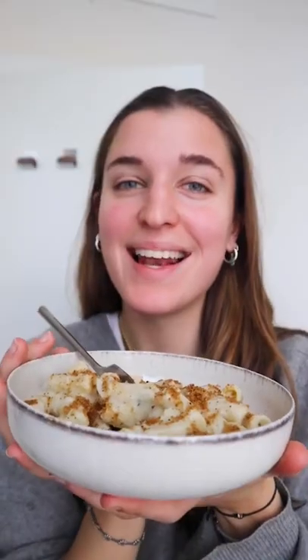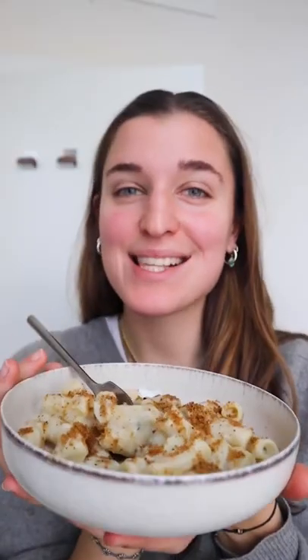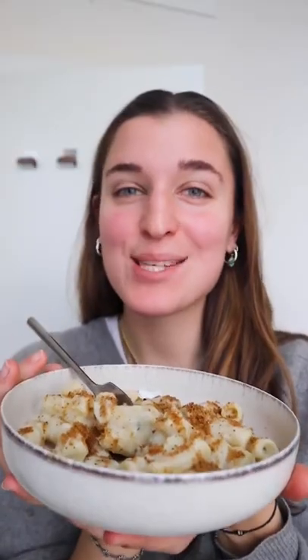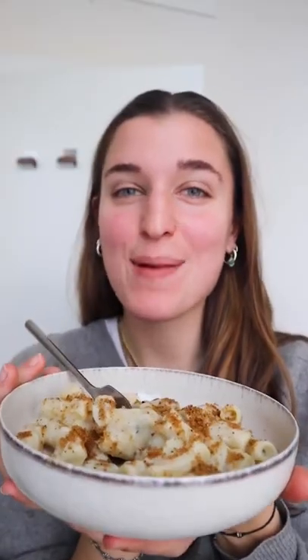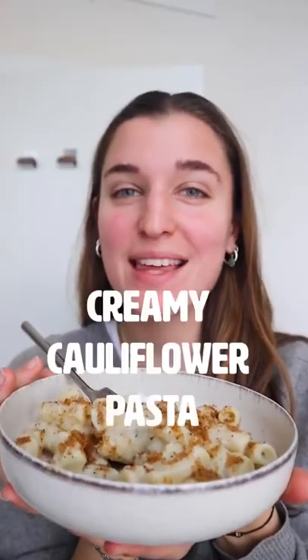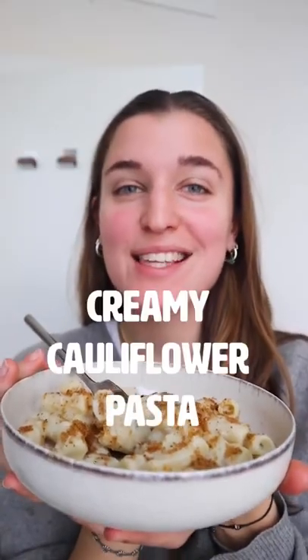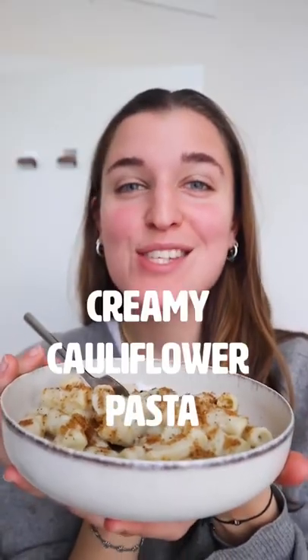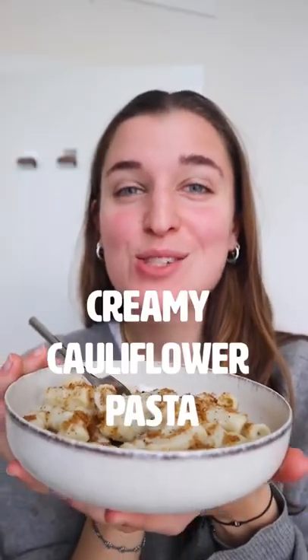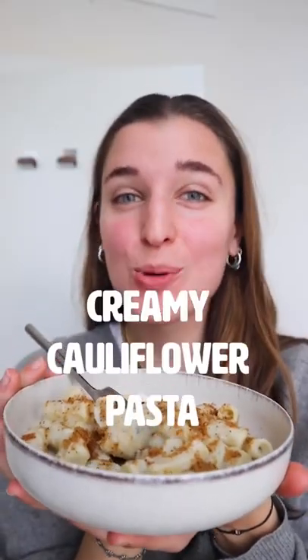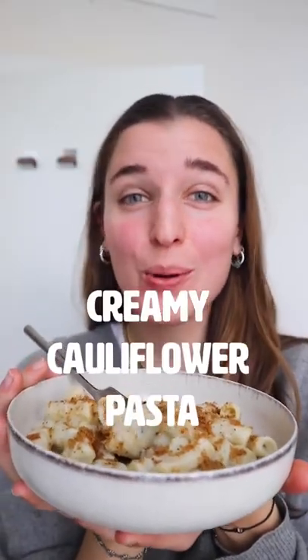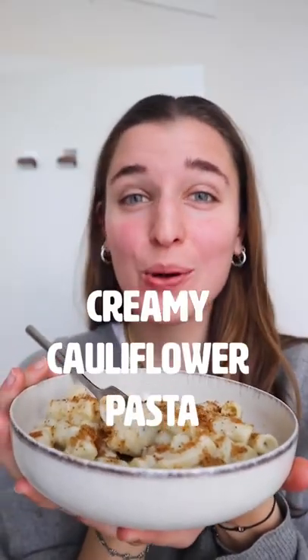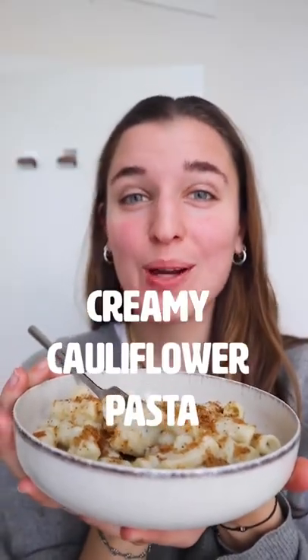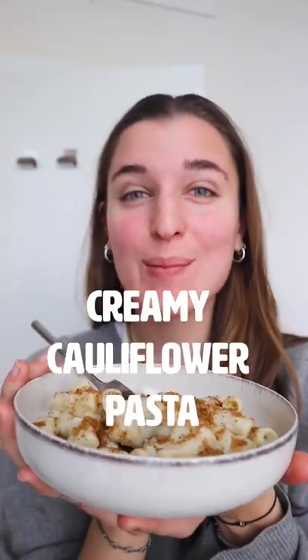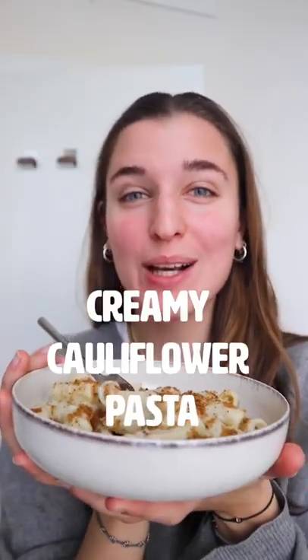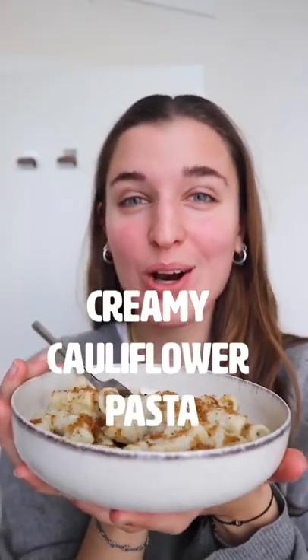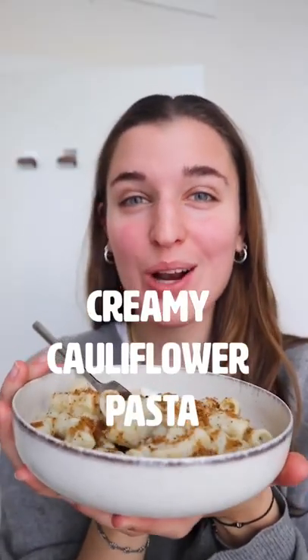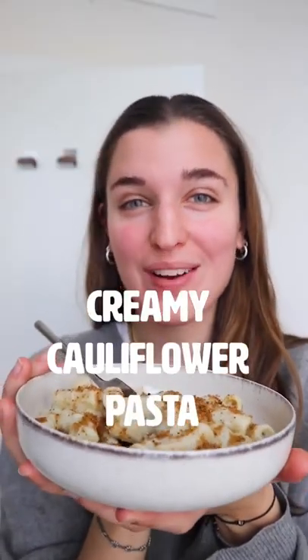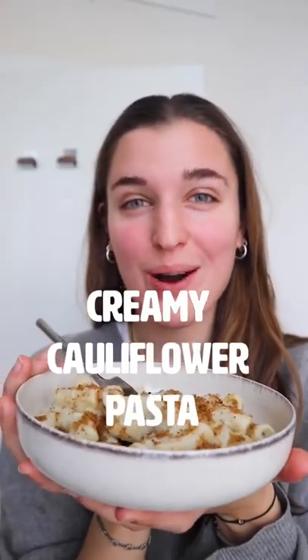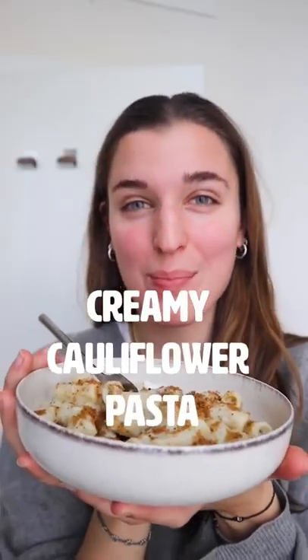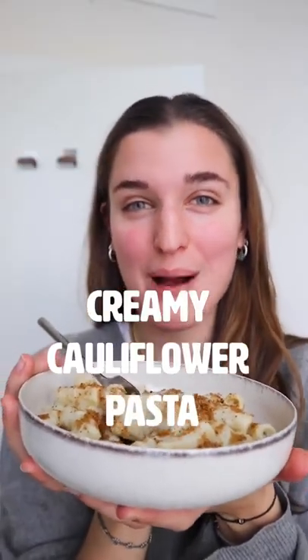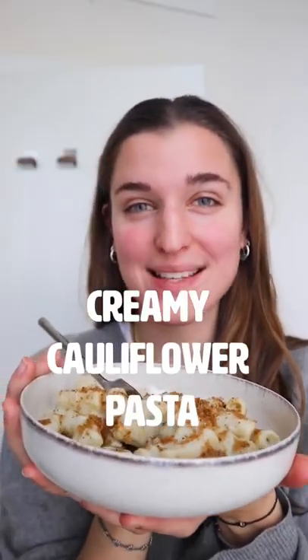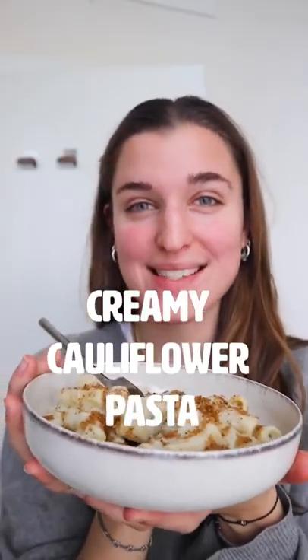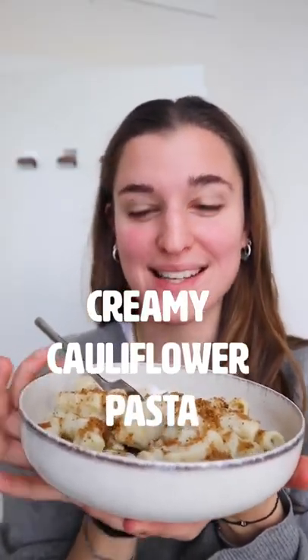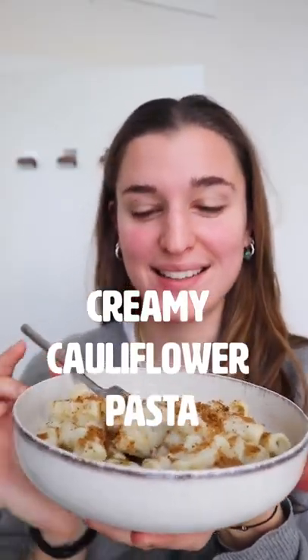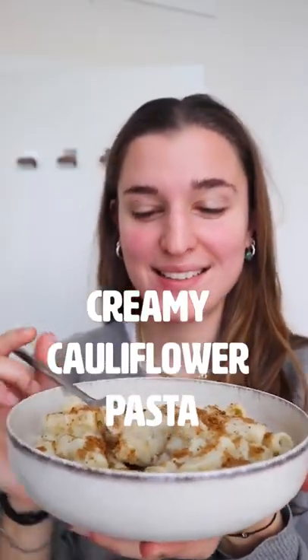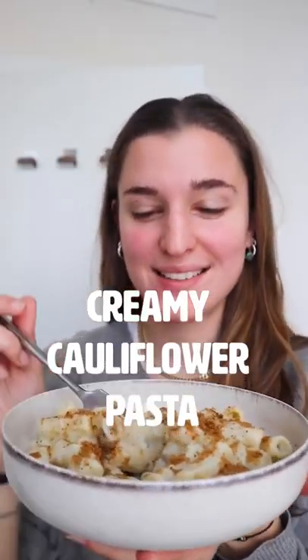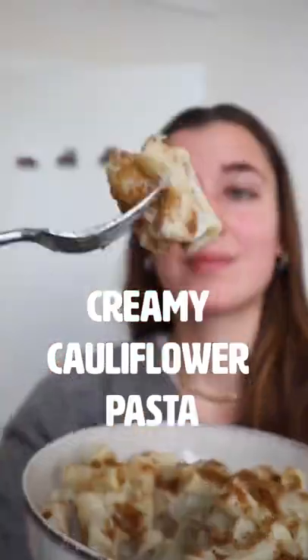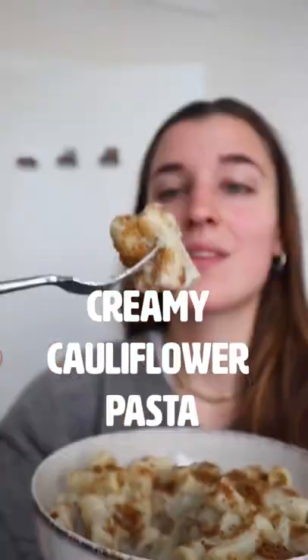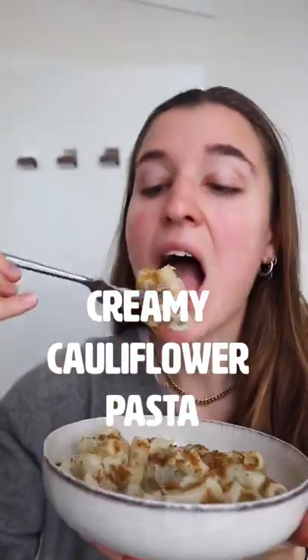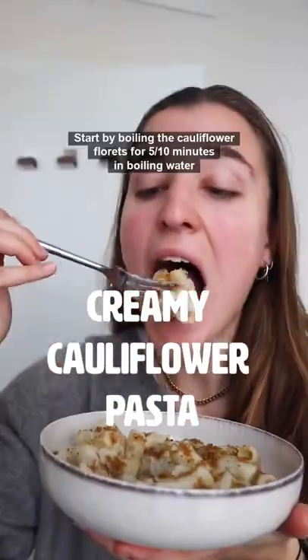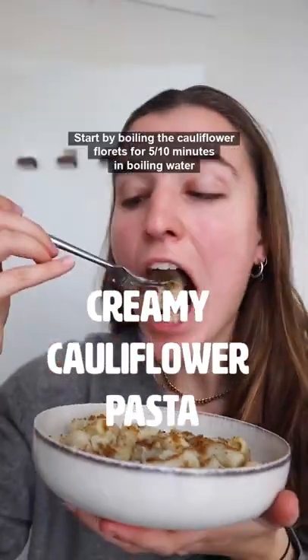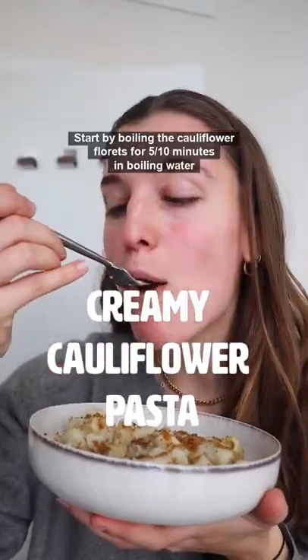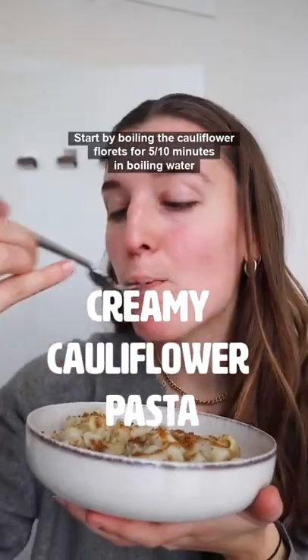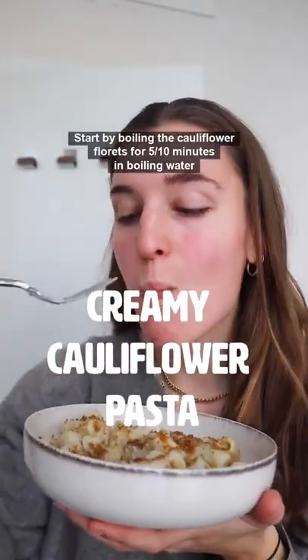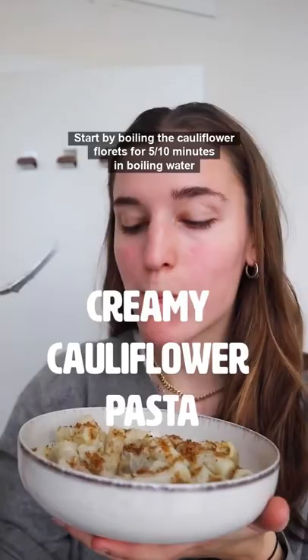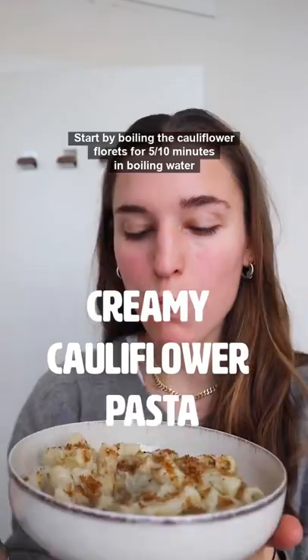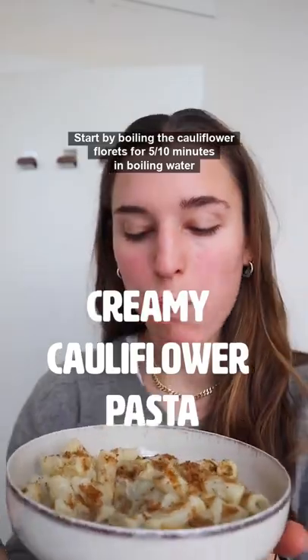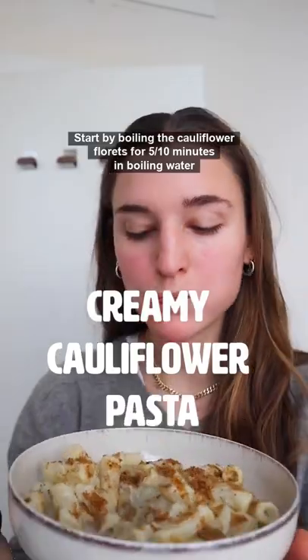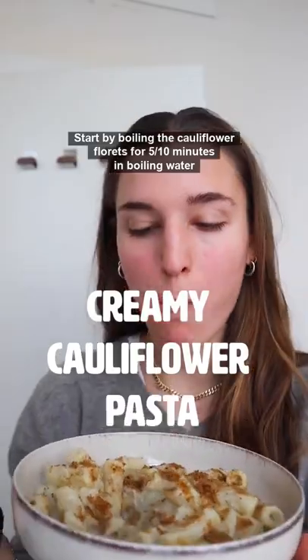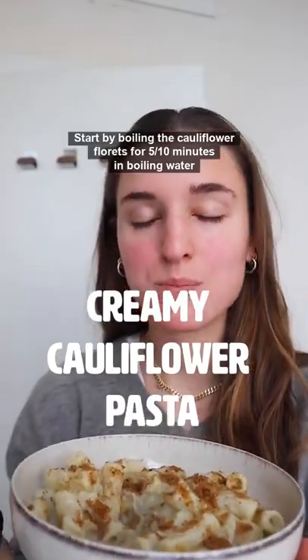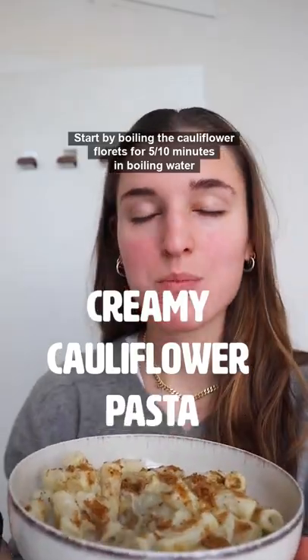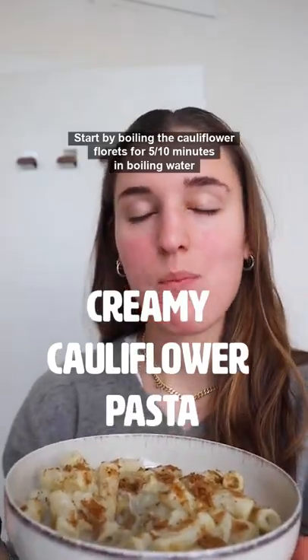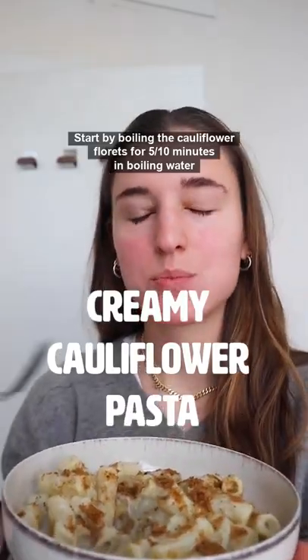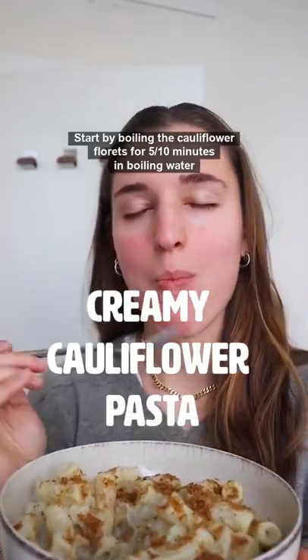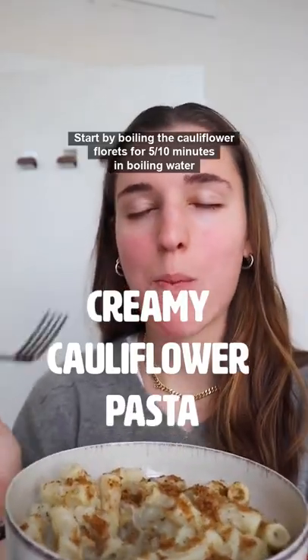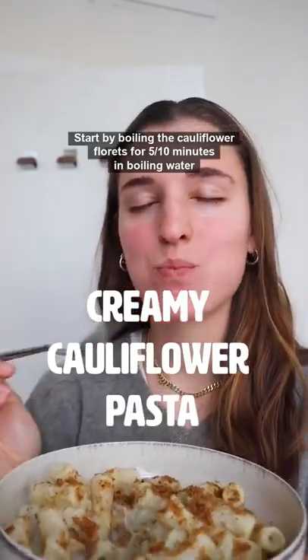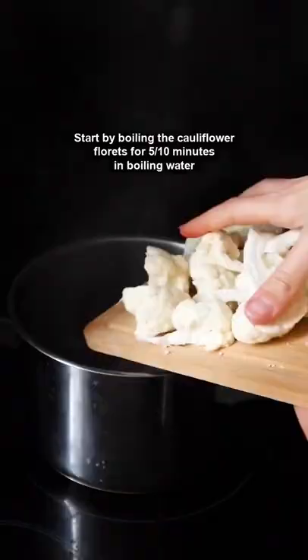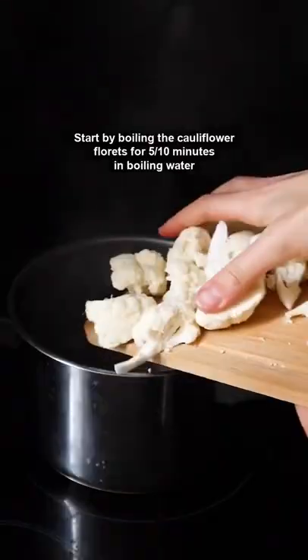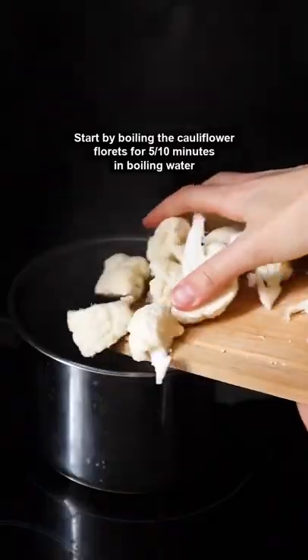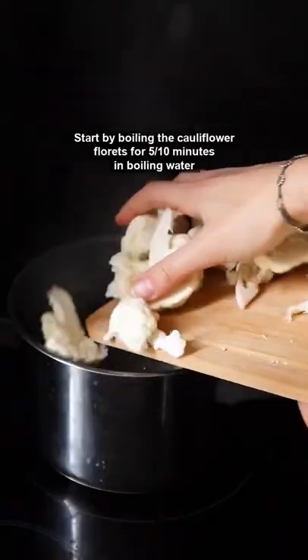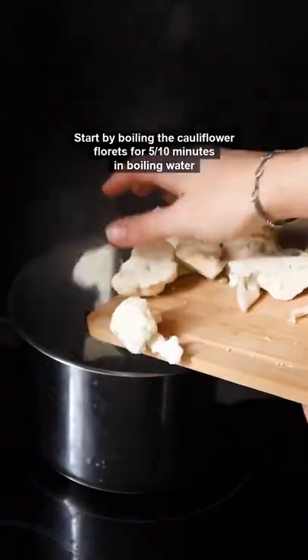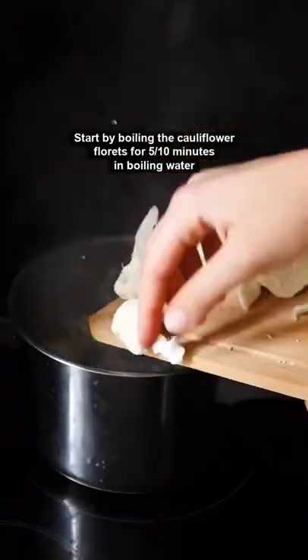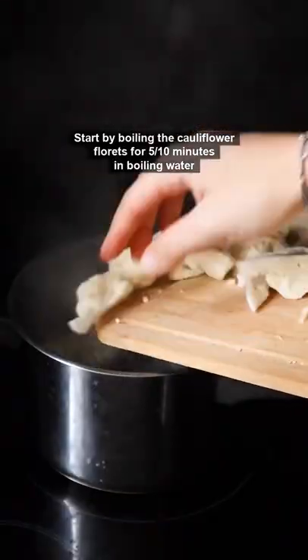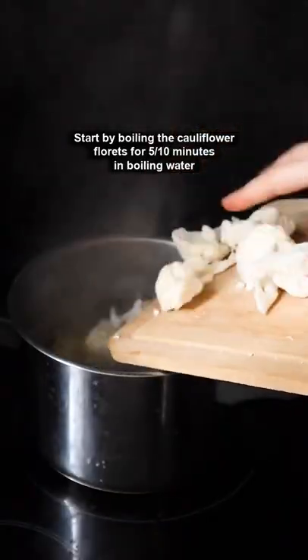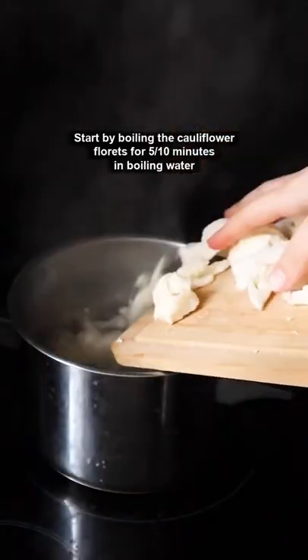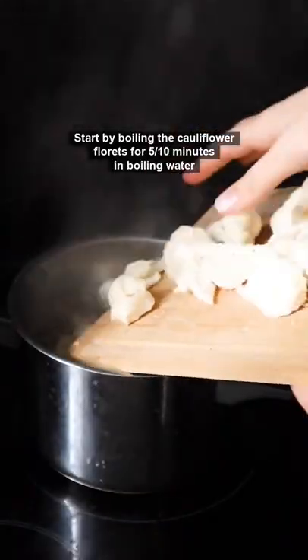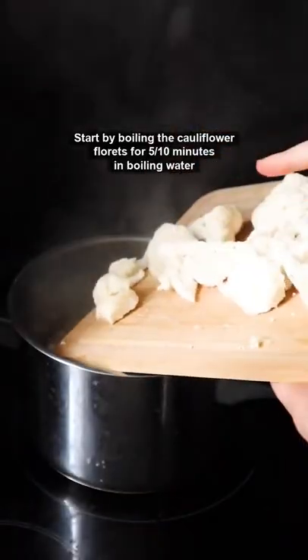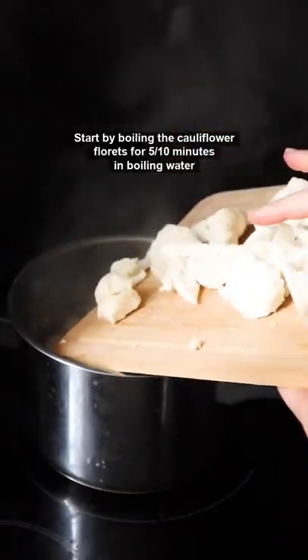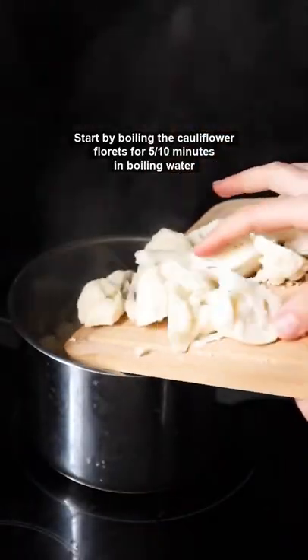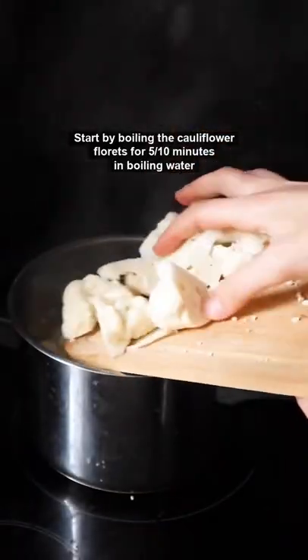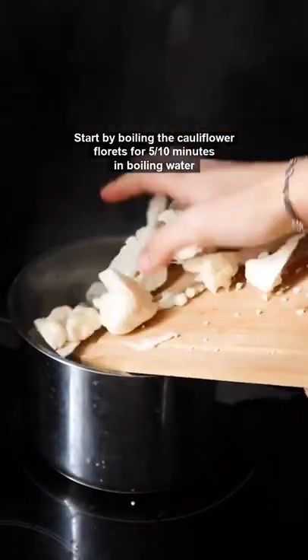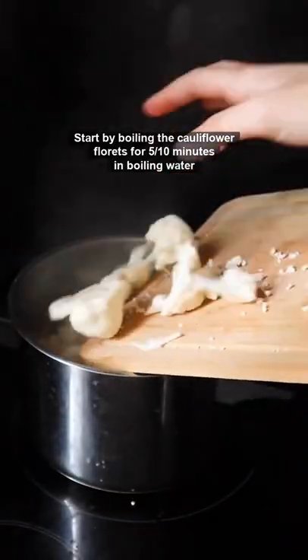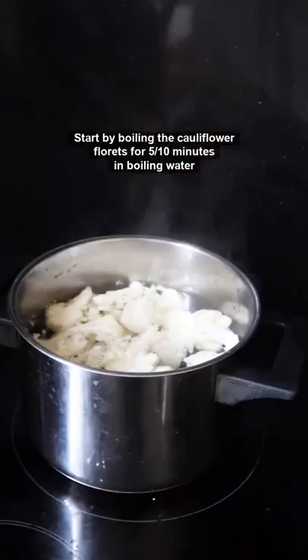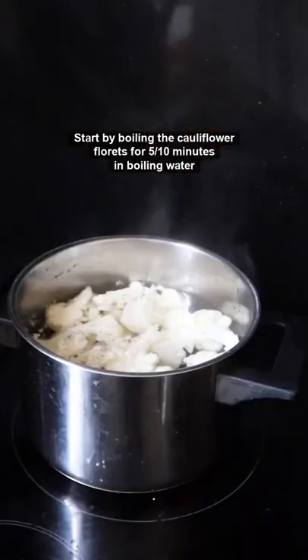Let's make this super creamy cauliflower pasta! Start by boiling the cauliflower florets for 5-10 minutes in boiling water.